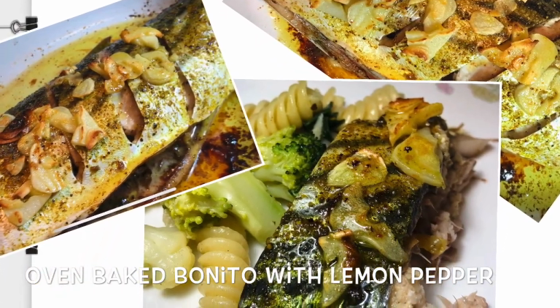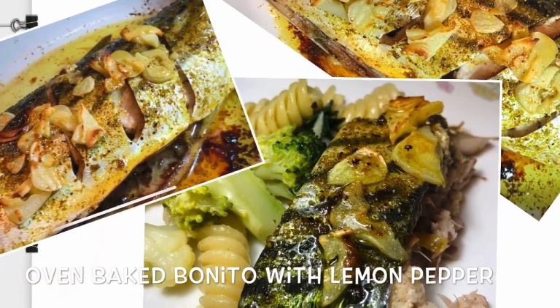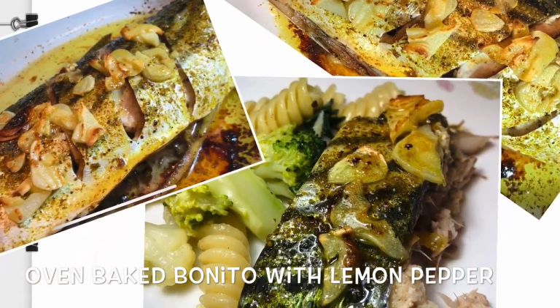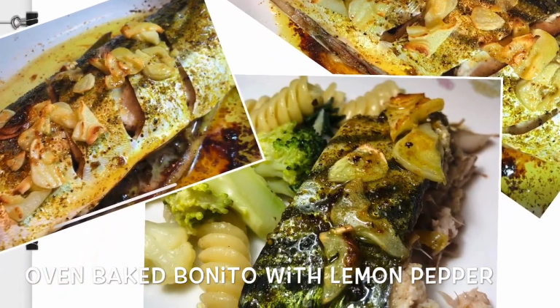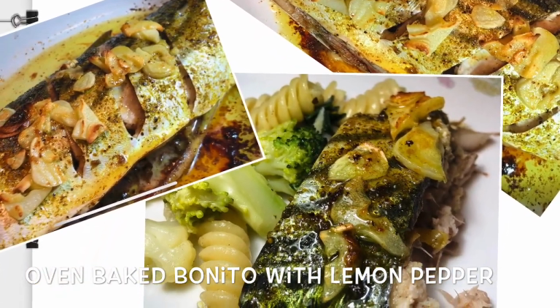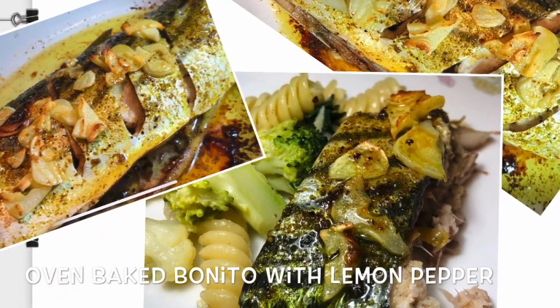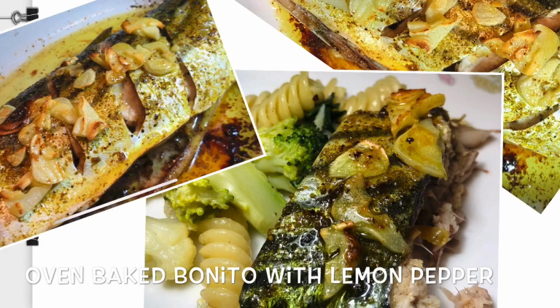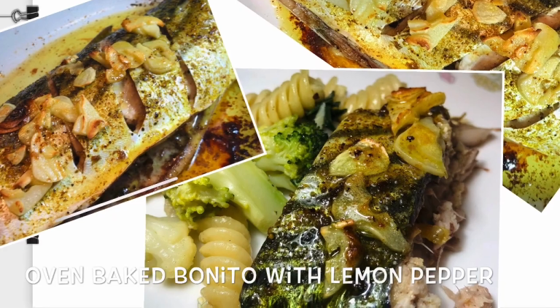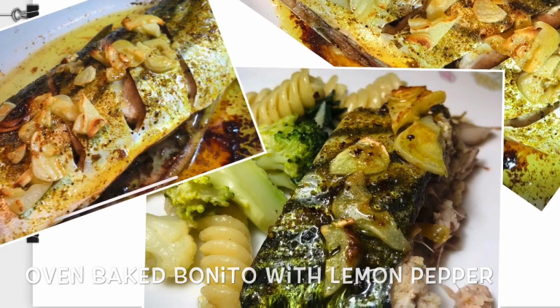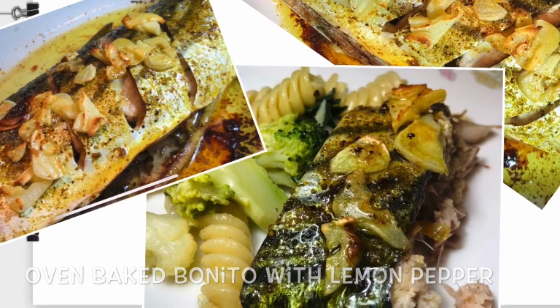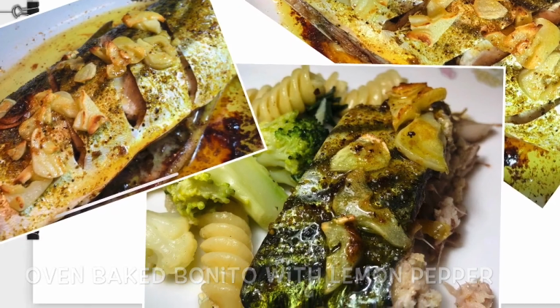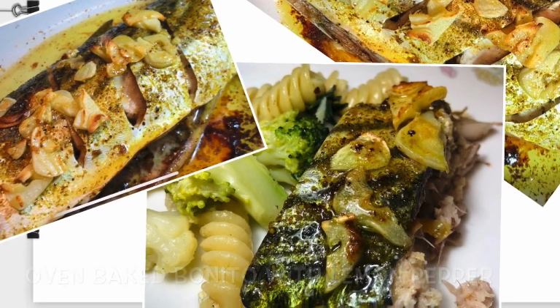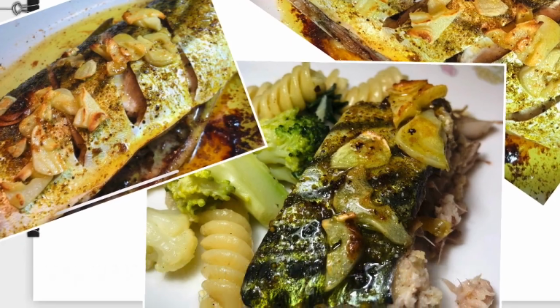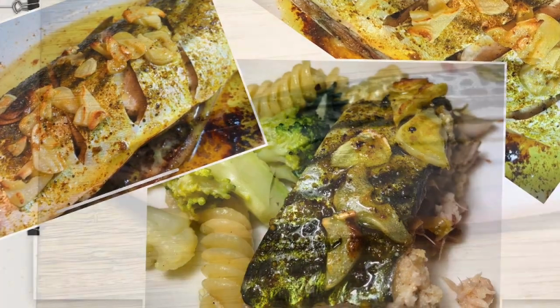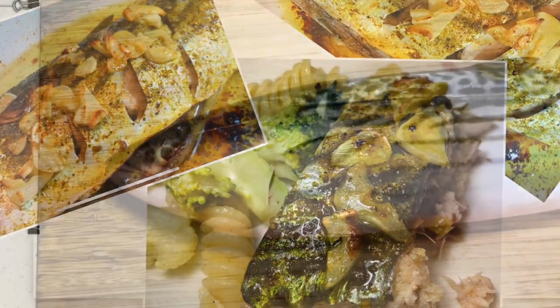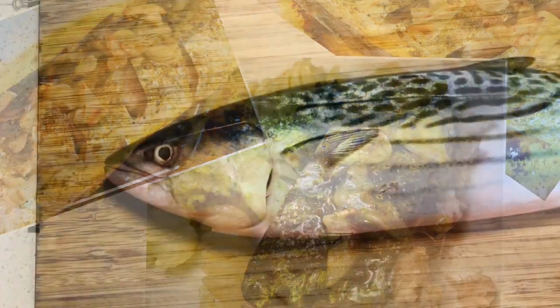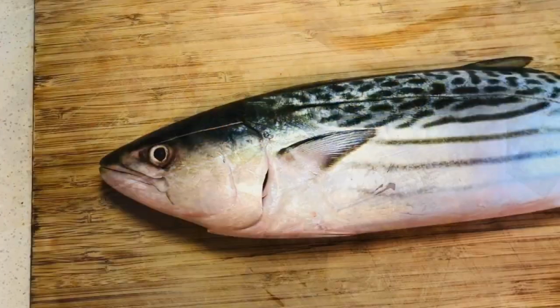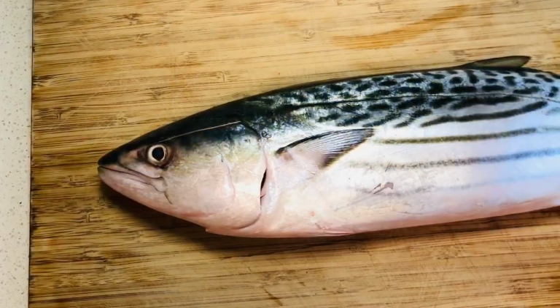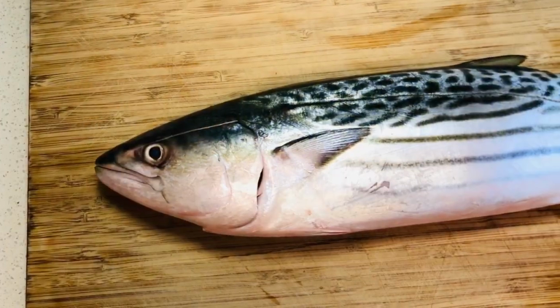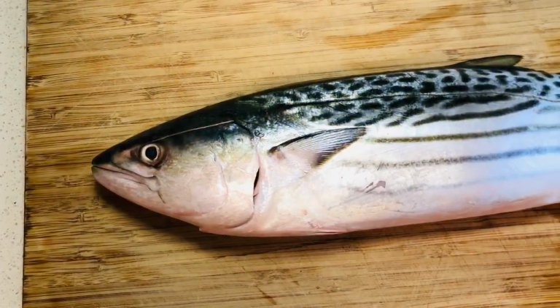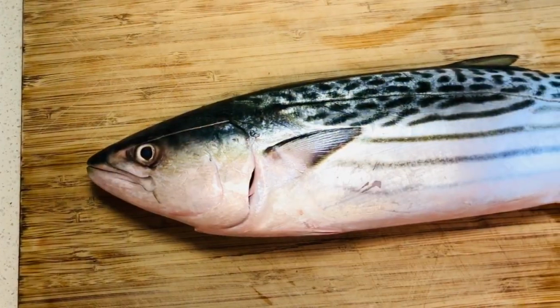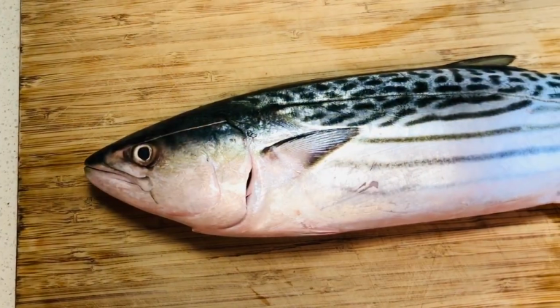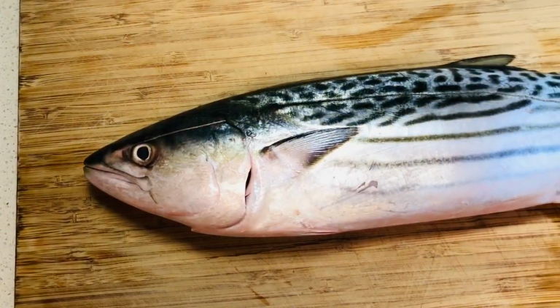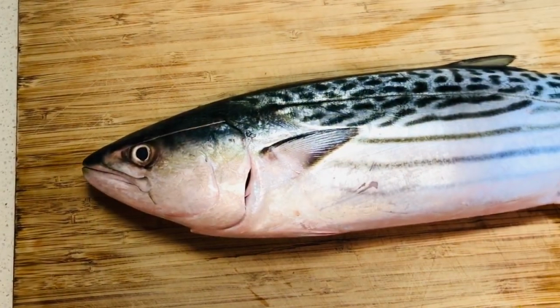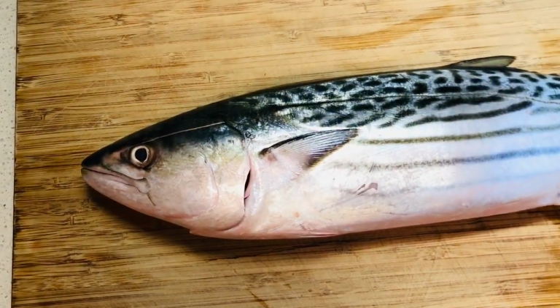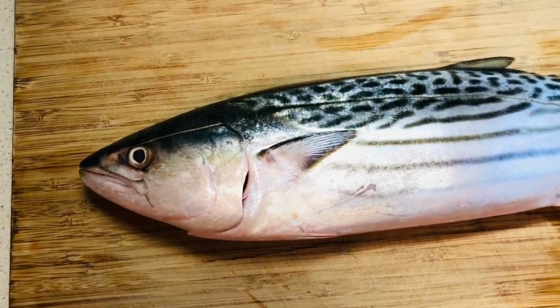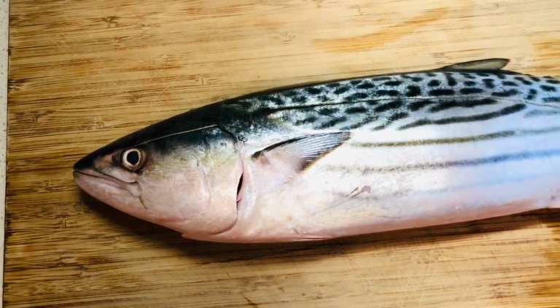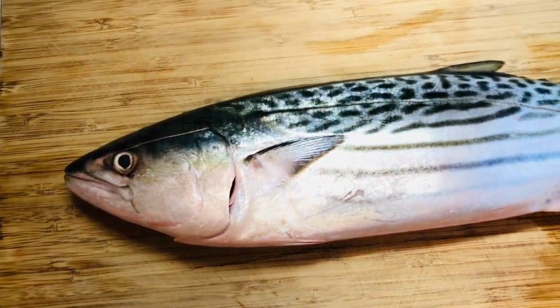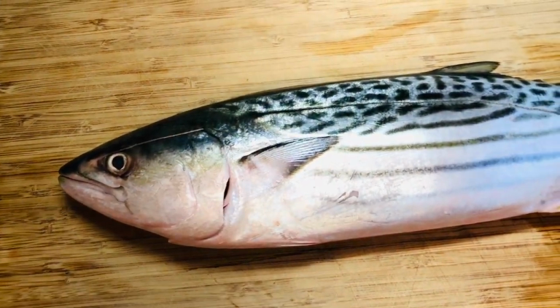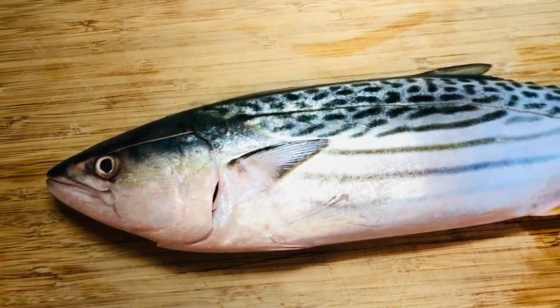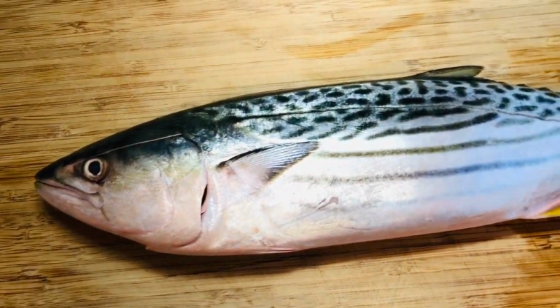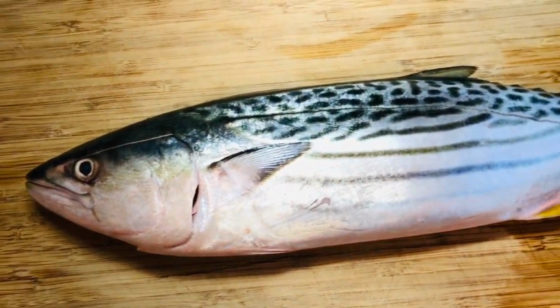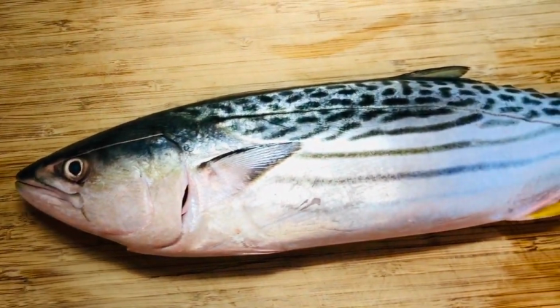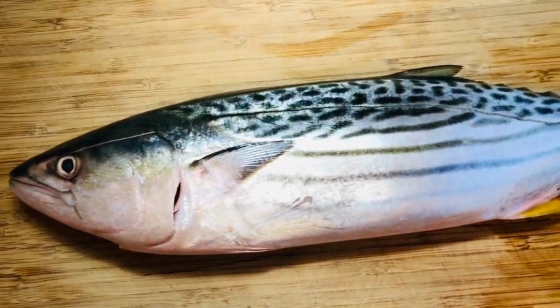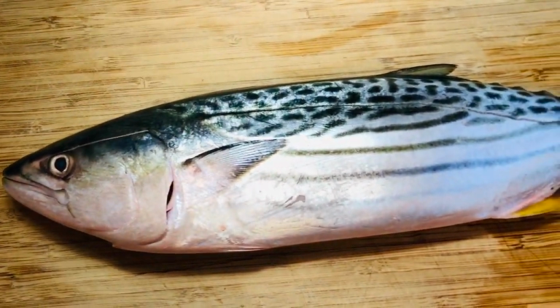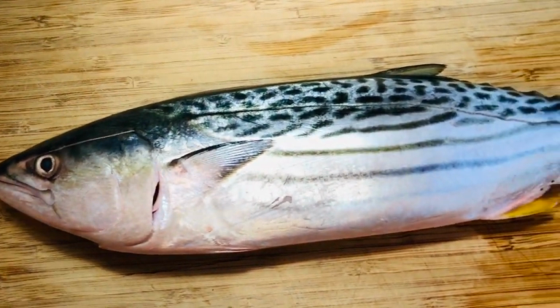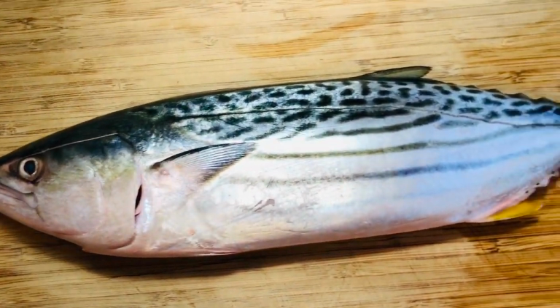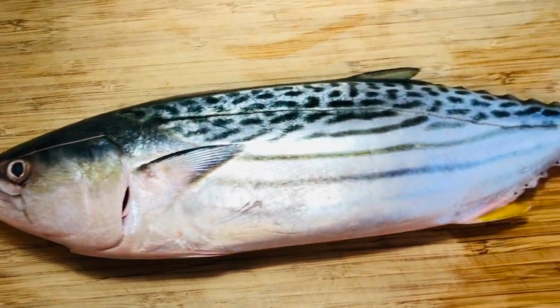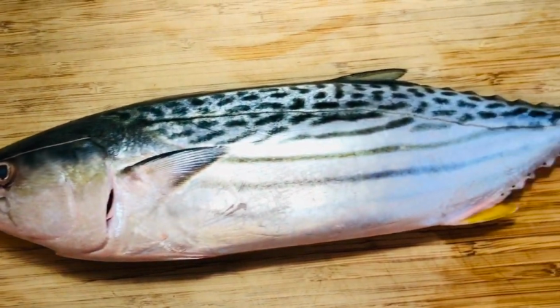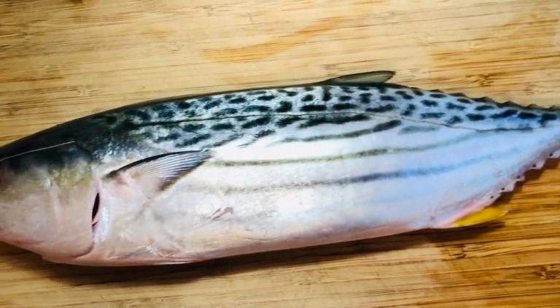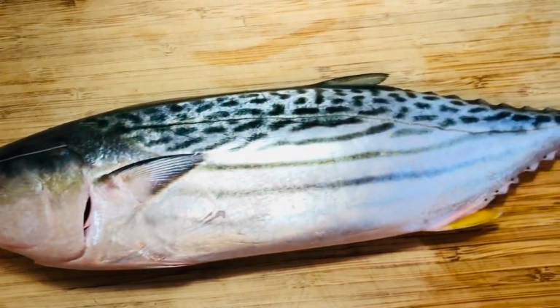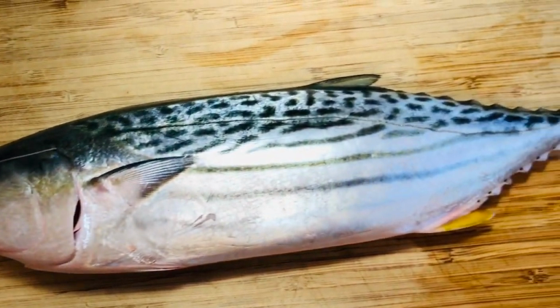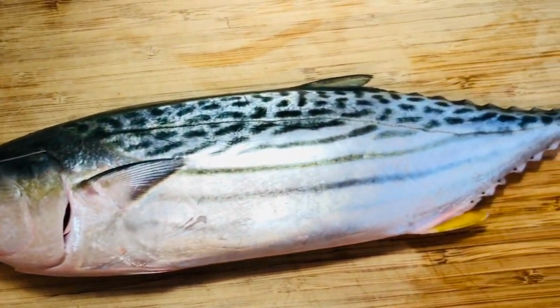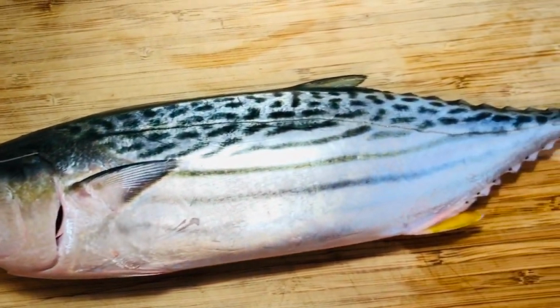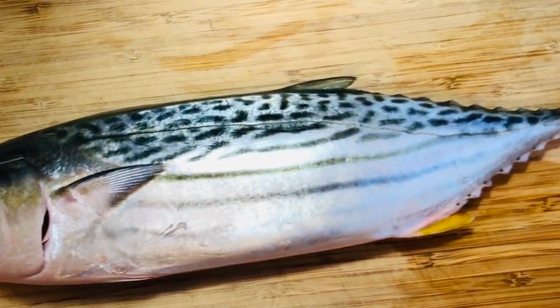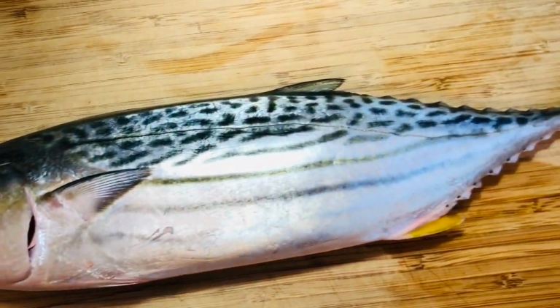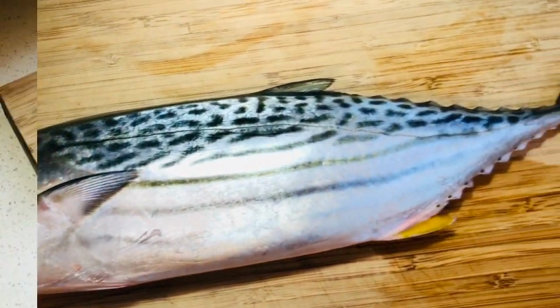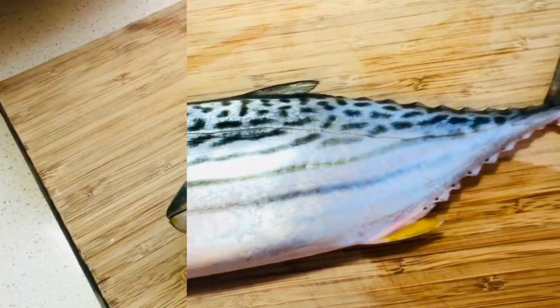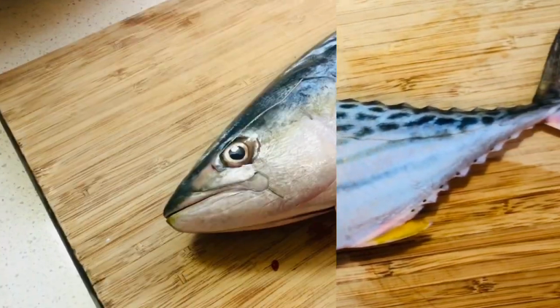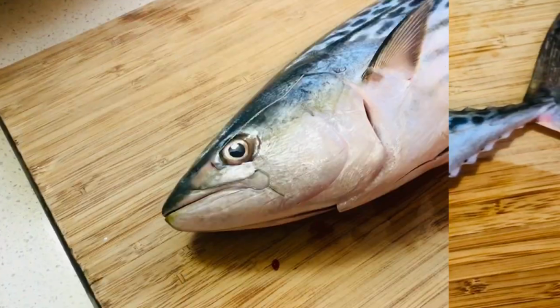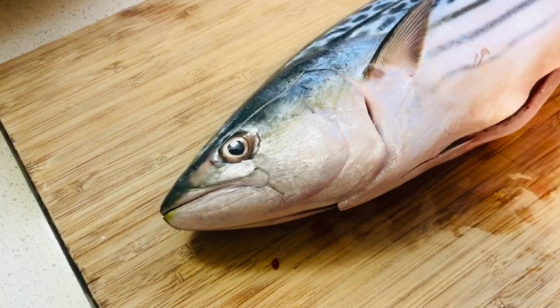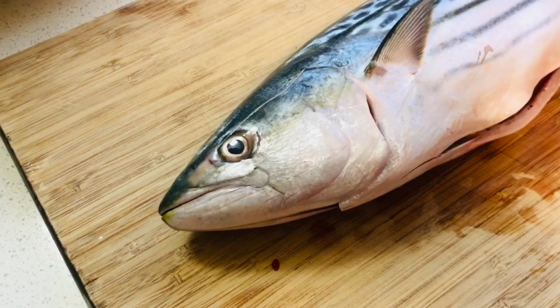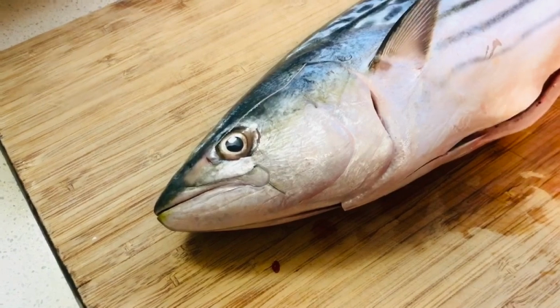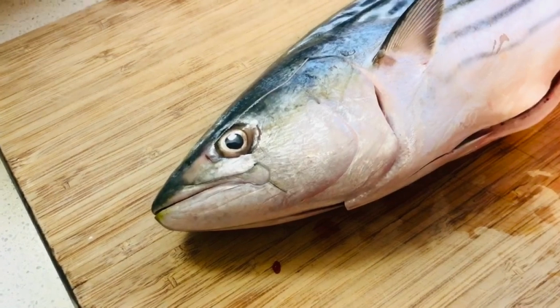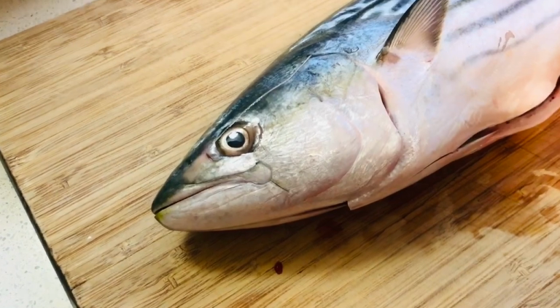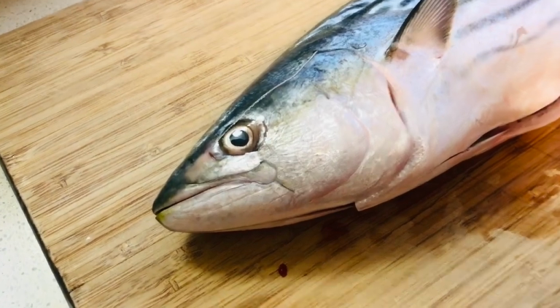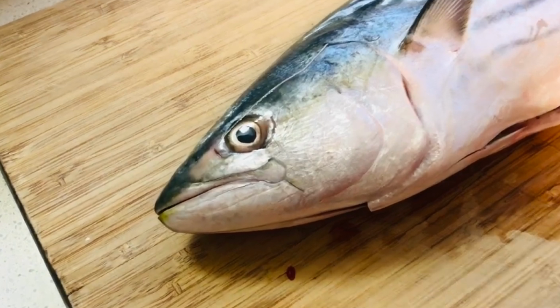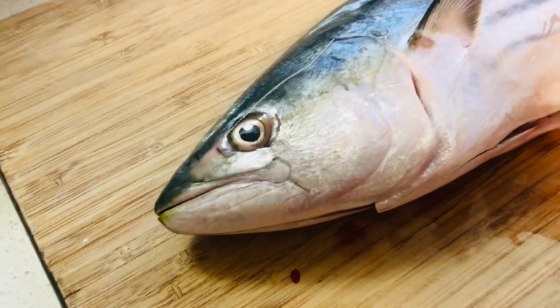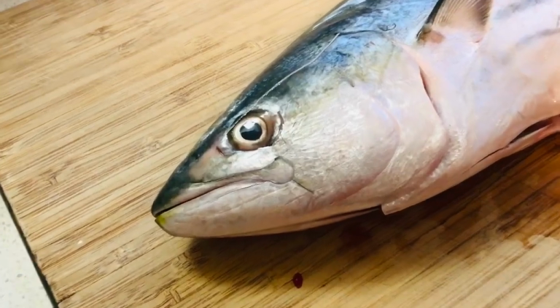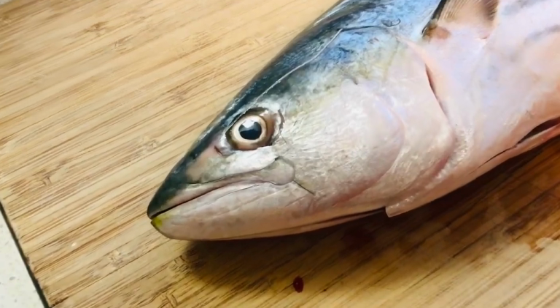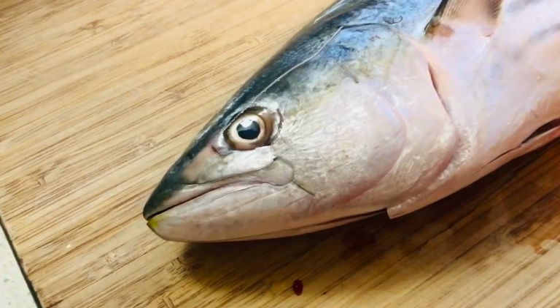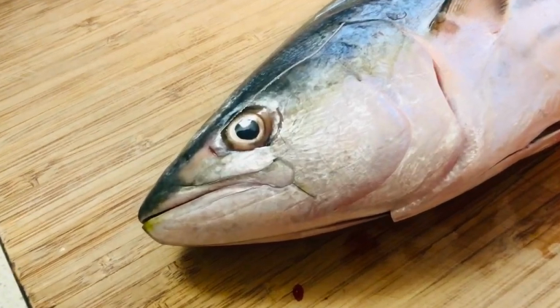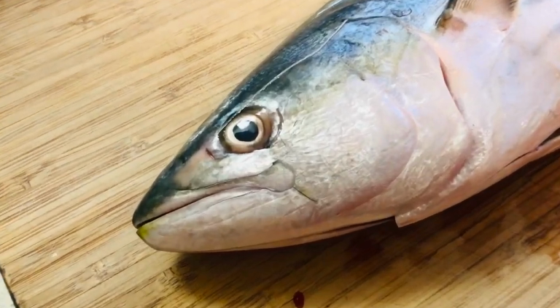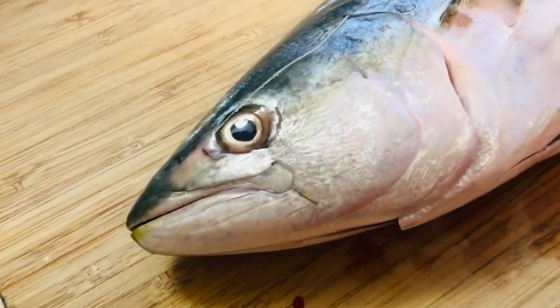A bonito is in the same family as mackerel and tuna. I saw one really fresh today — just look at the eyes, so clear.